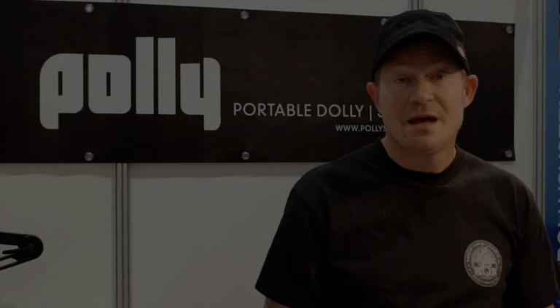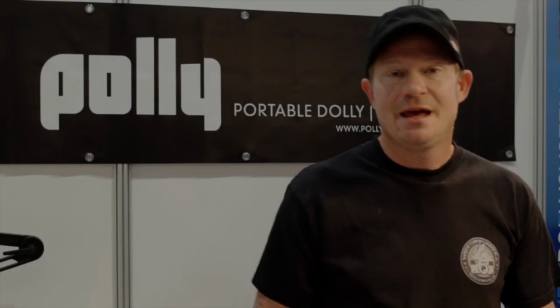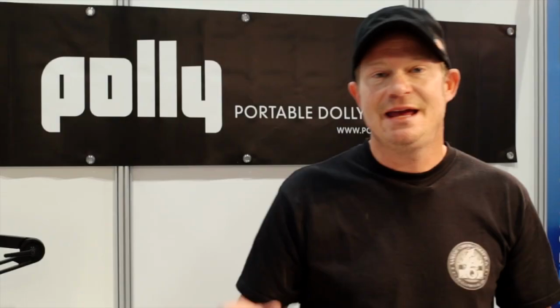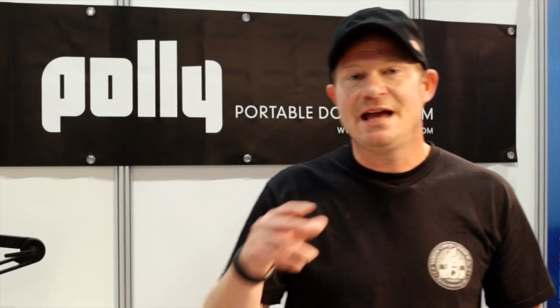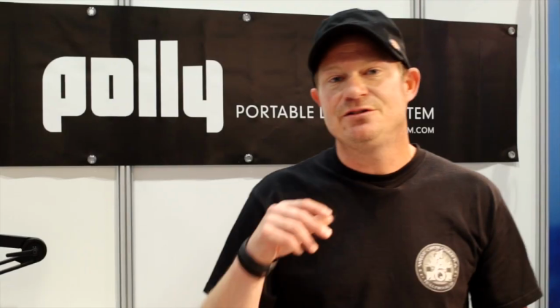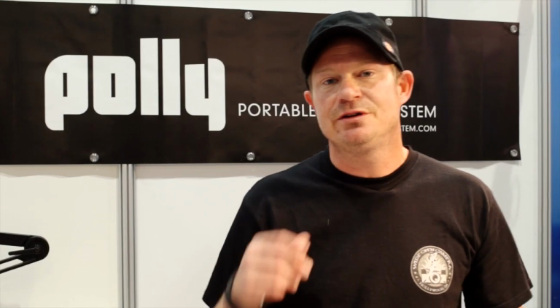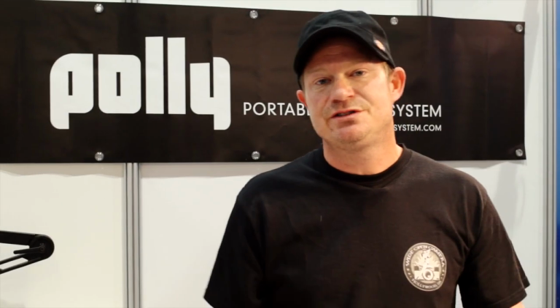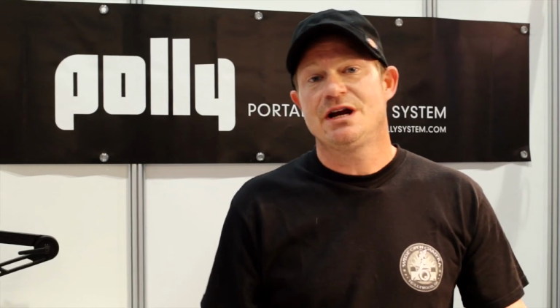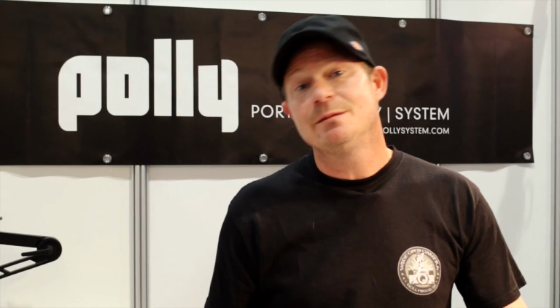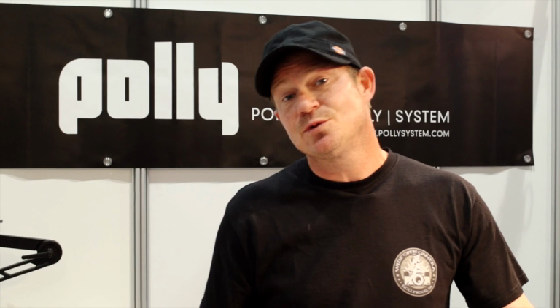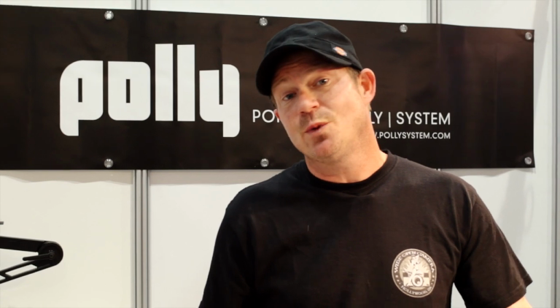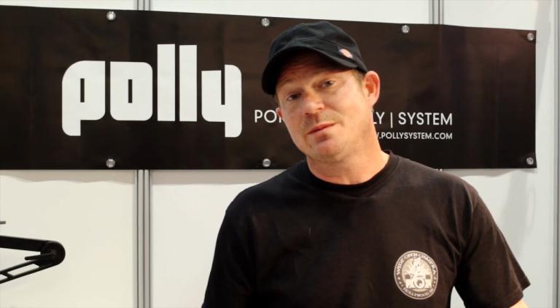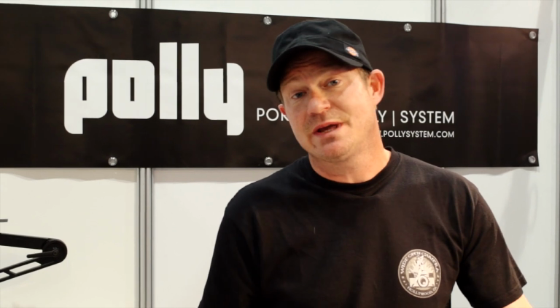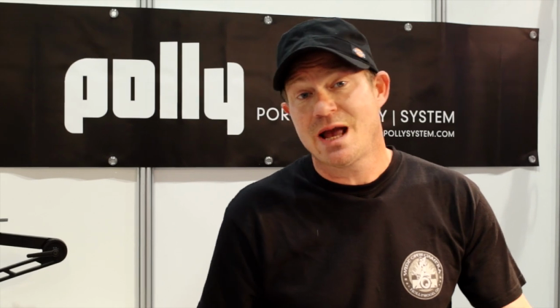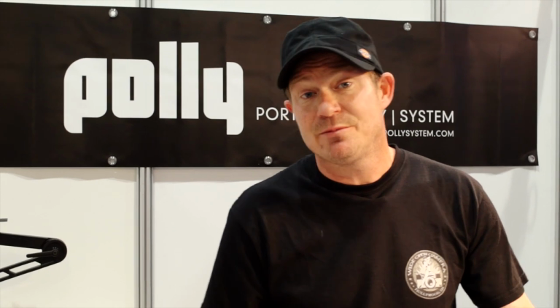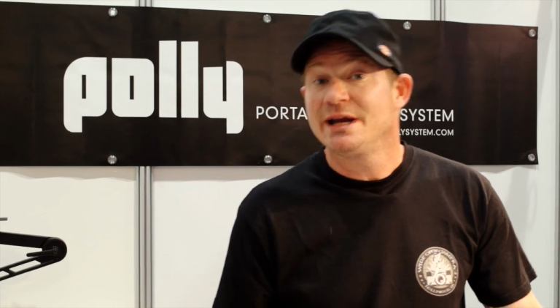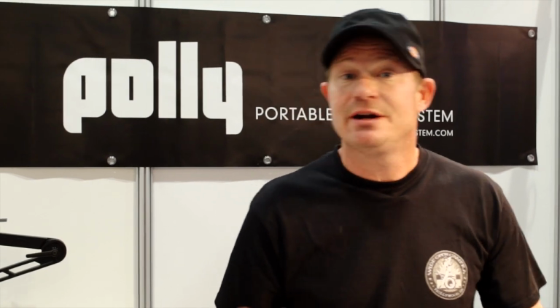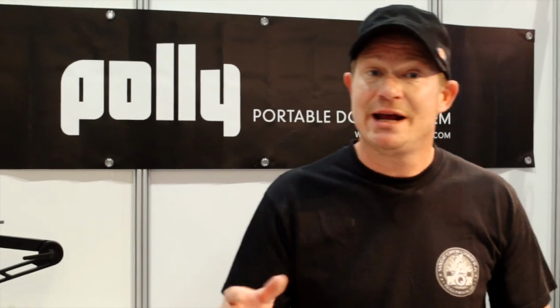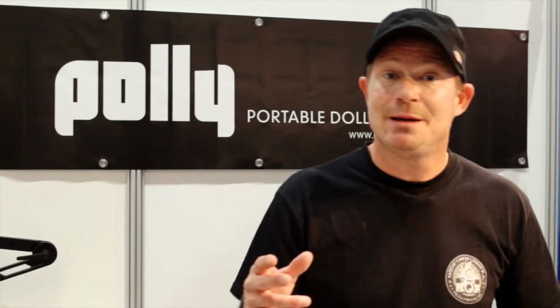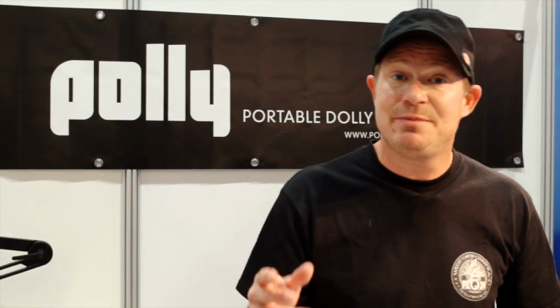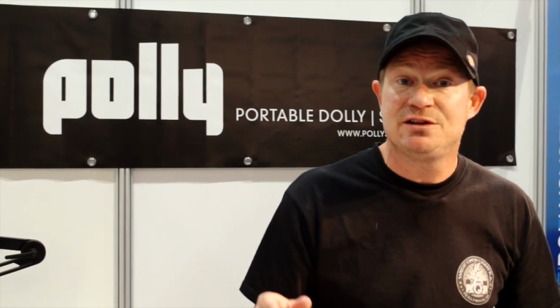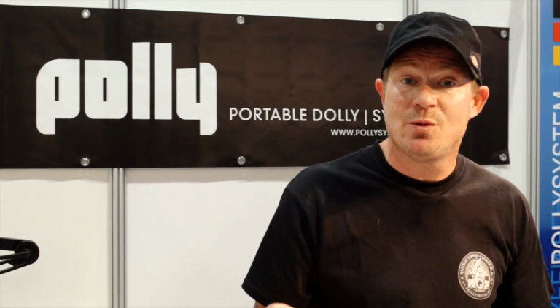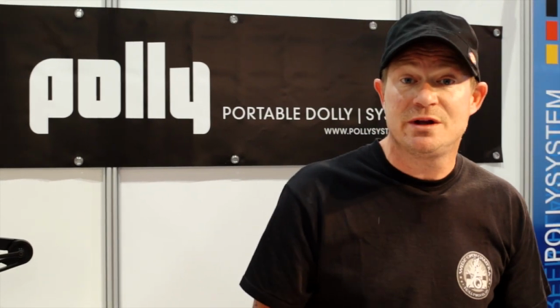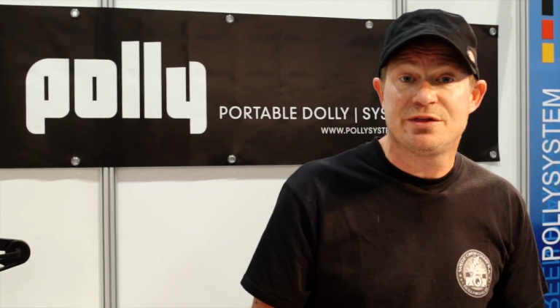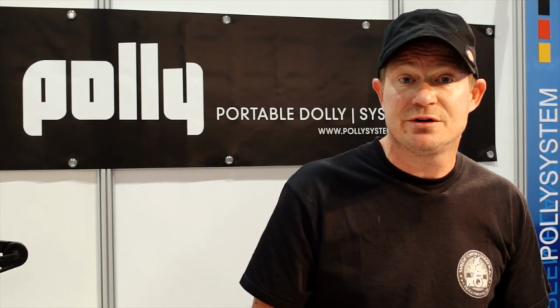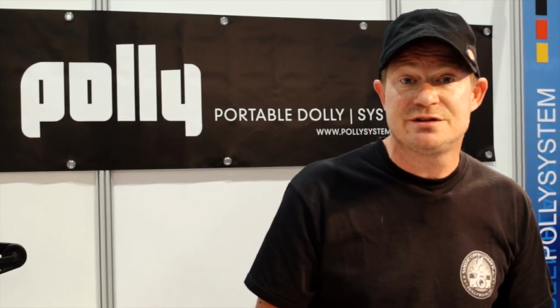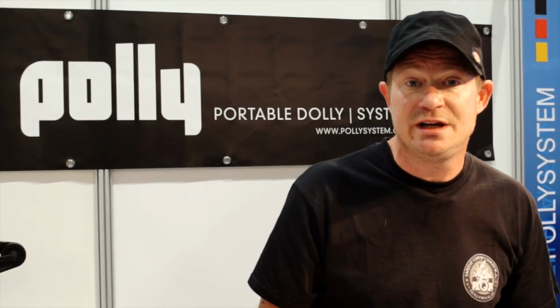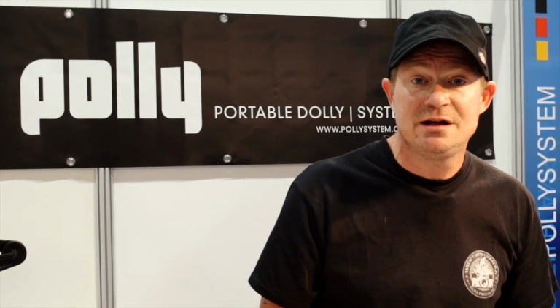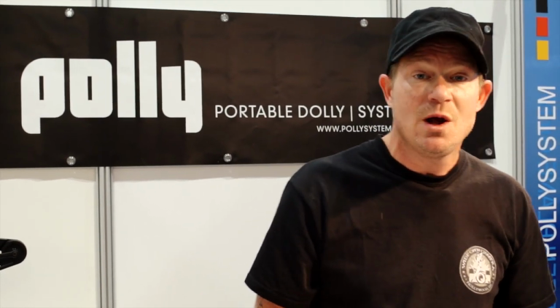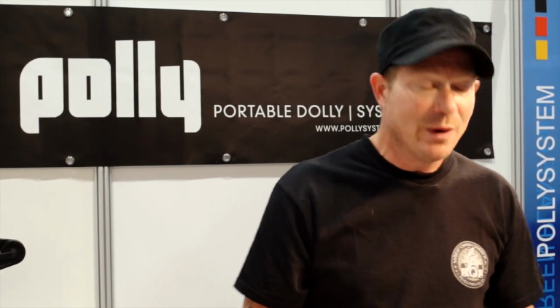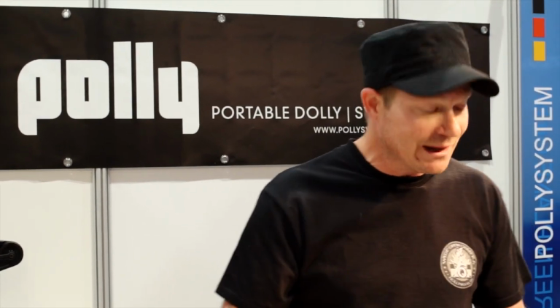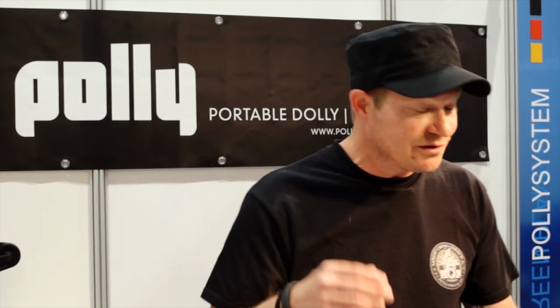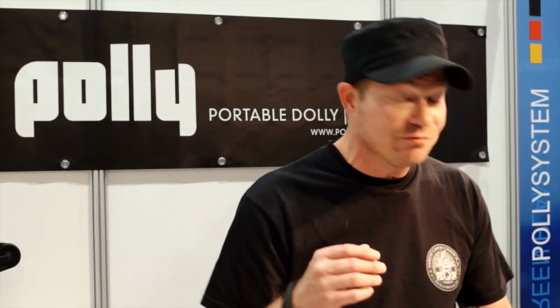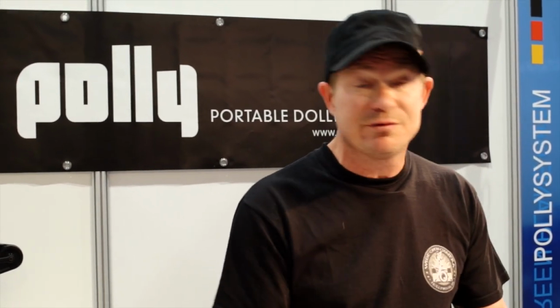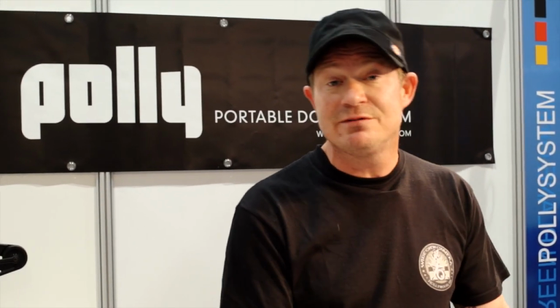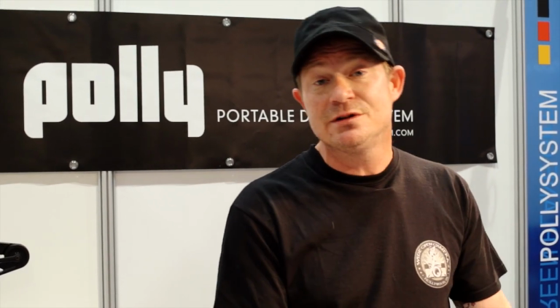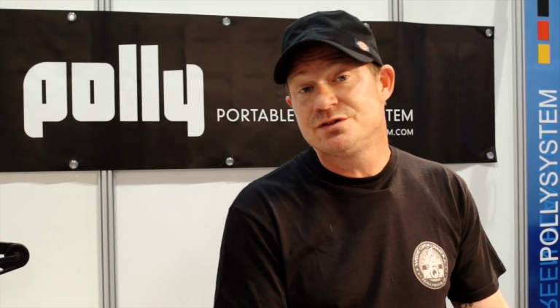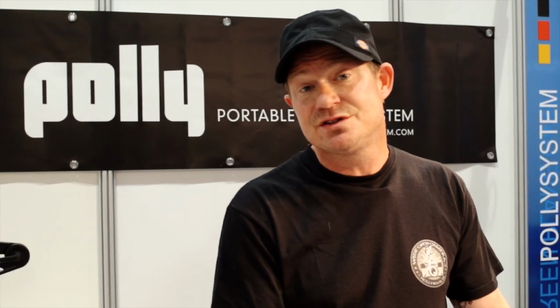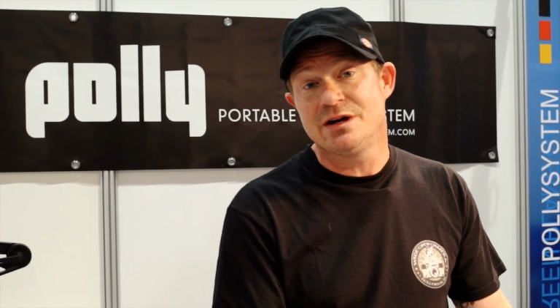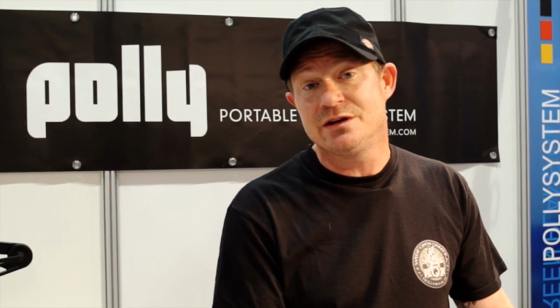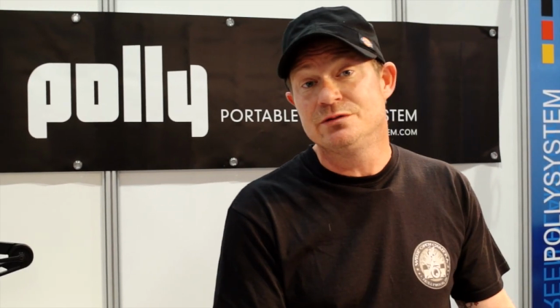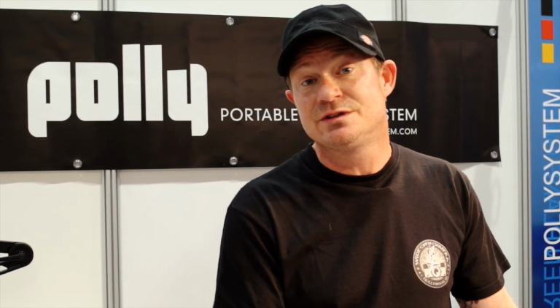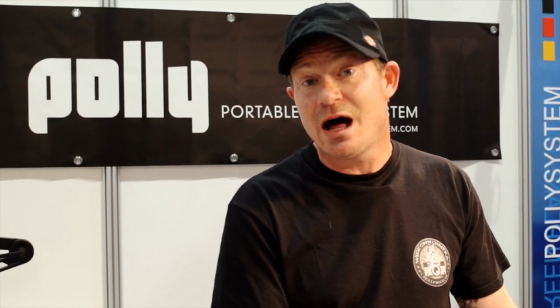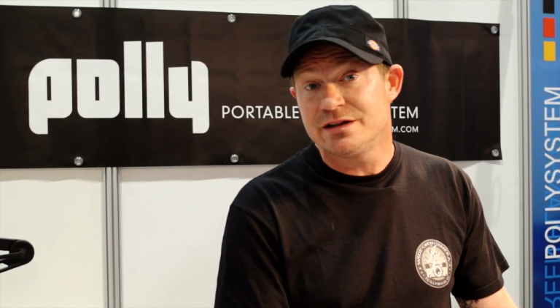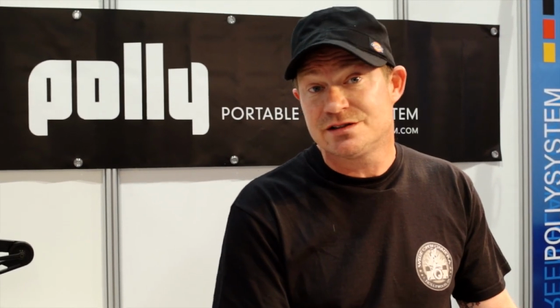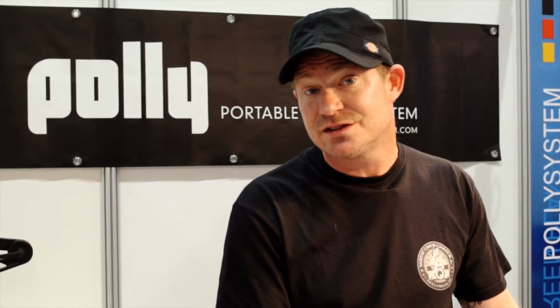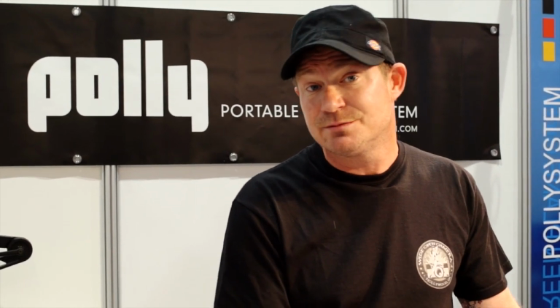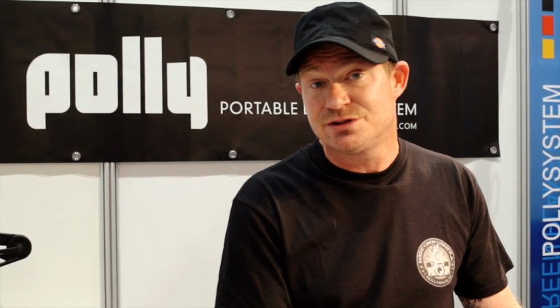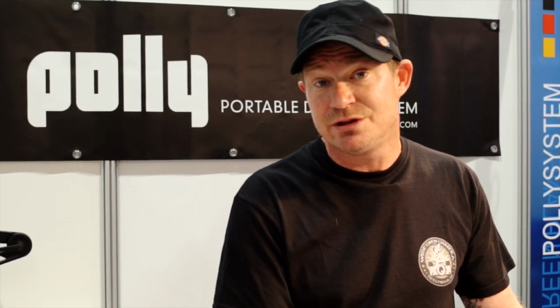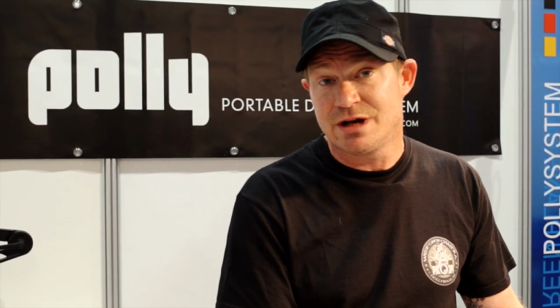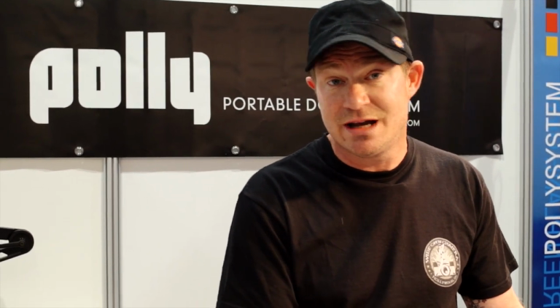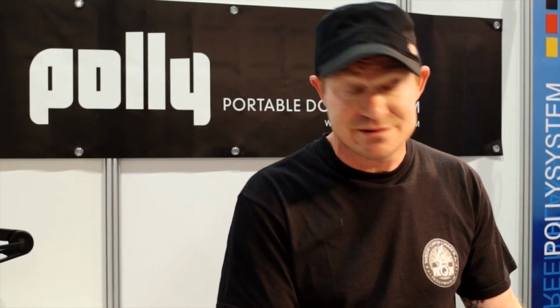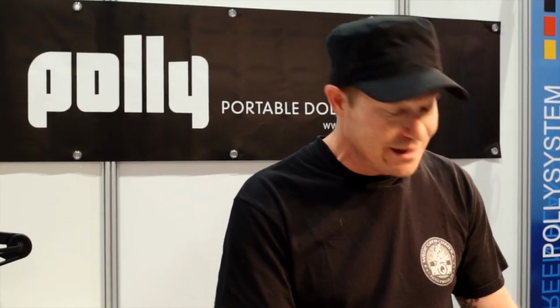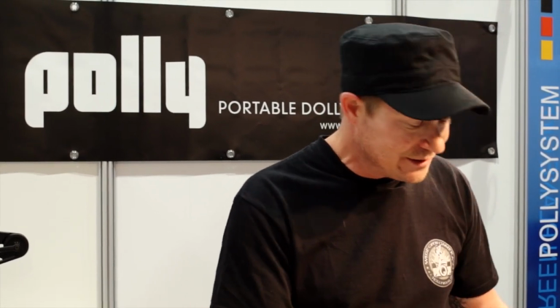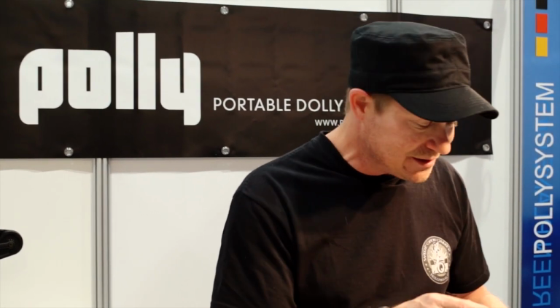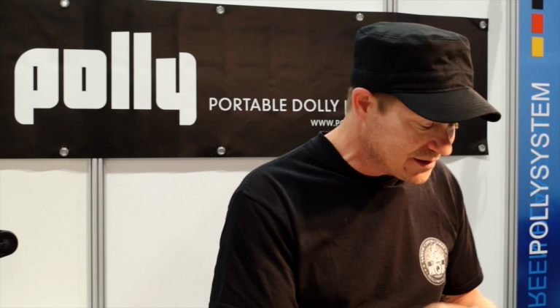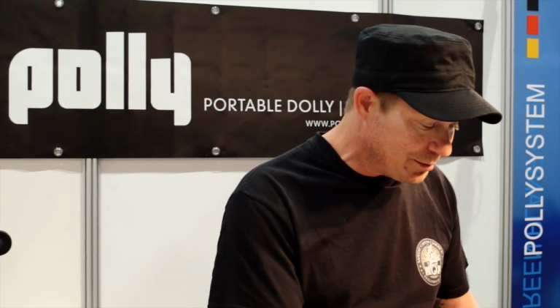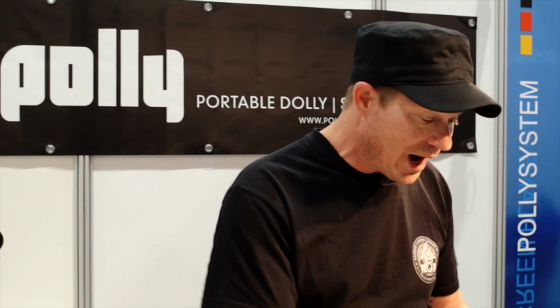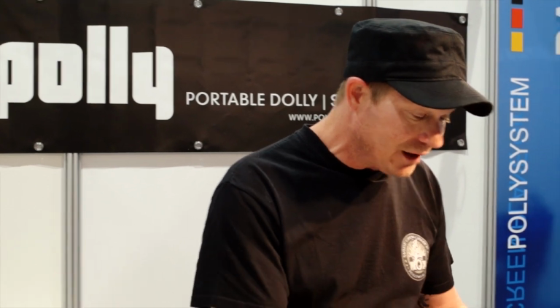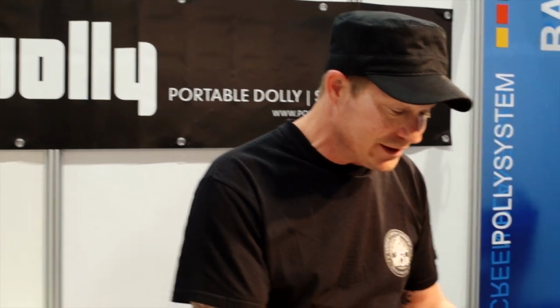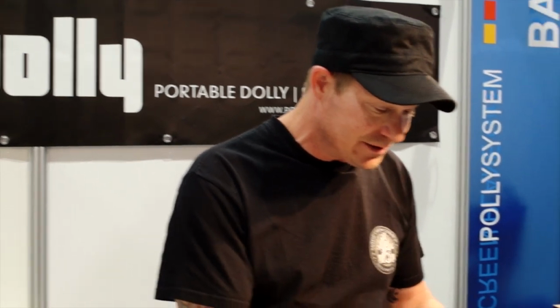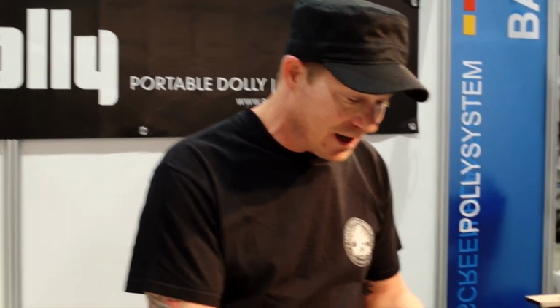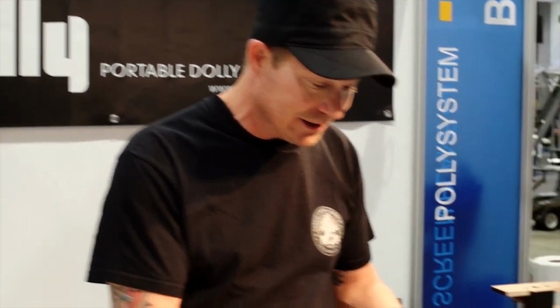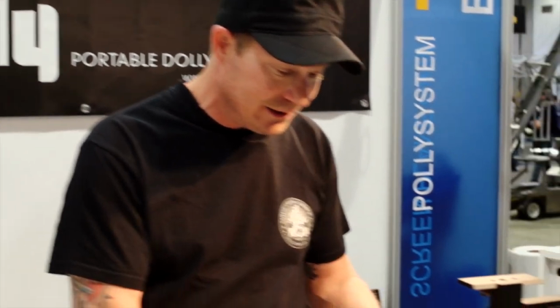Hey, how are you doing? It's Jerry. I'm just with Widerford Camera here at NAB 2013. We've got this revolutionary new dolly system to show you guys. This is the Poly Dolly.